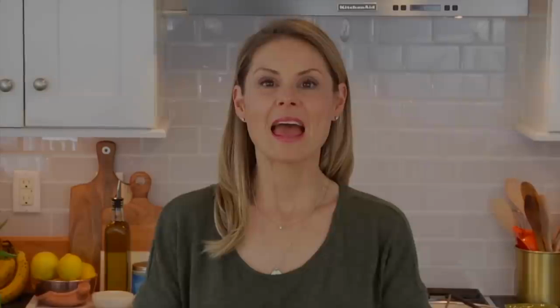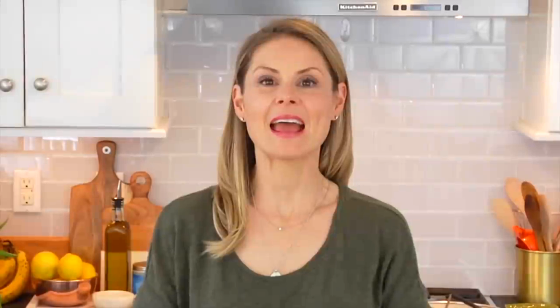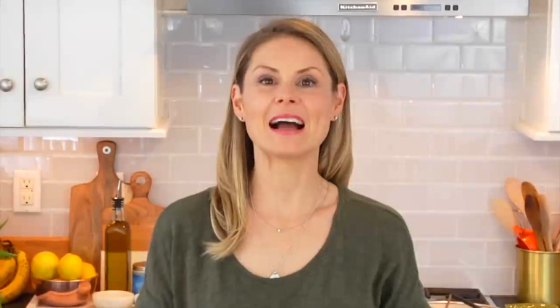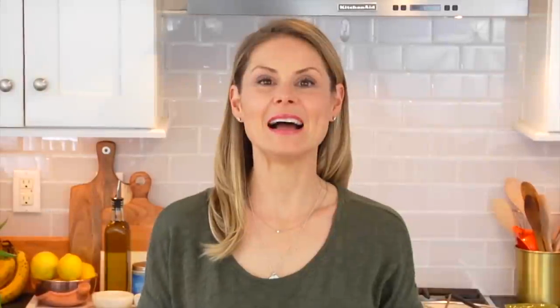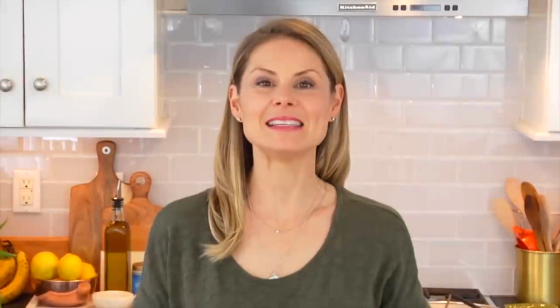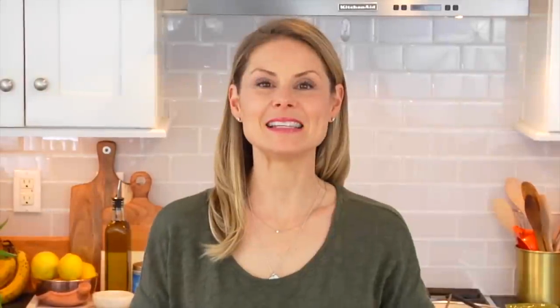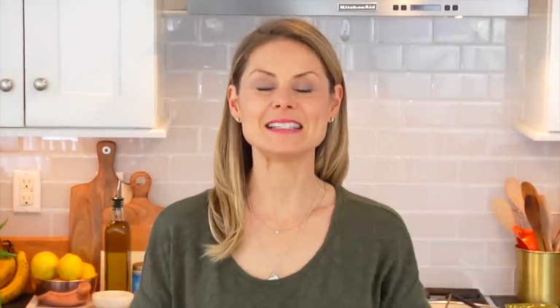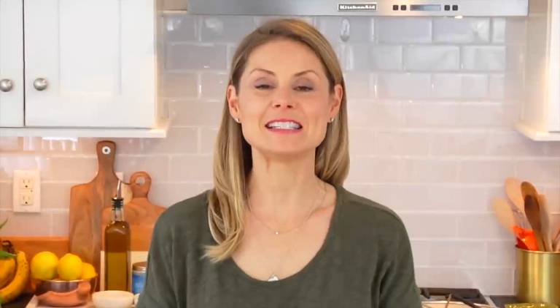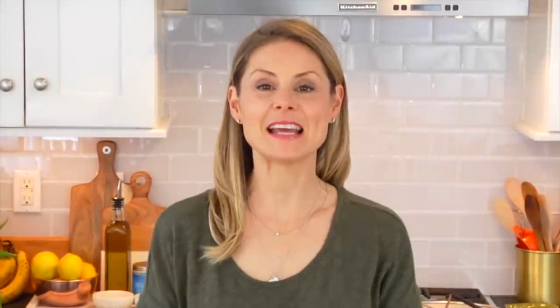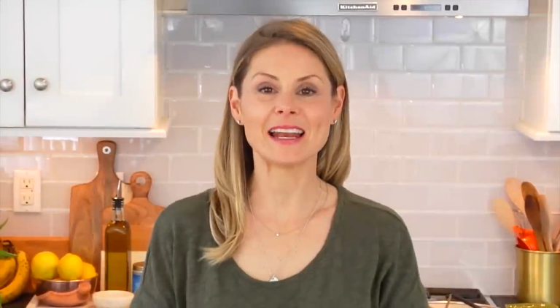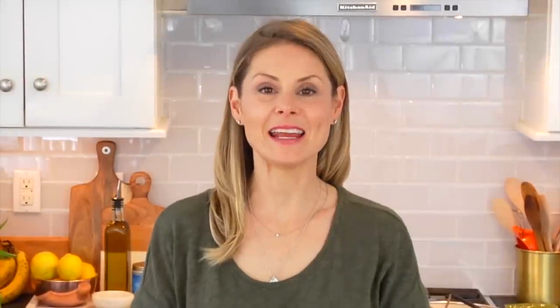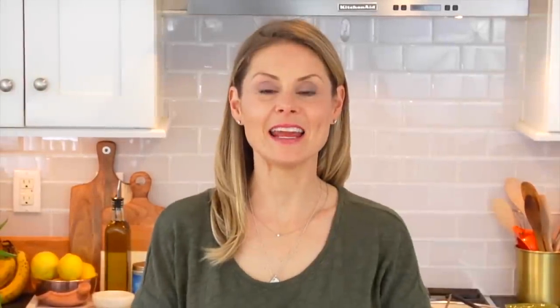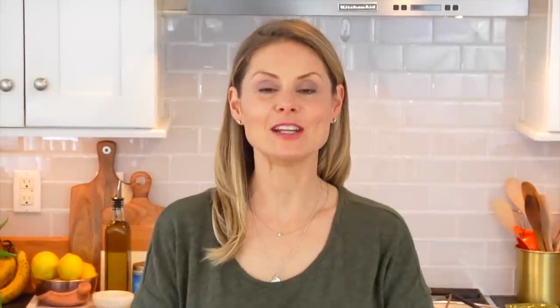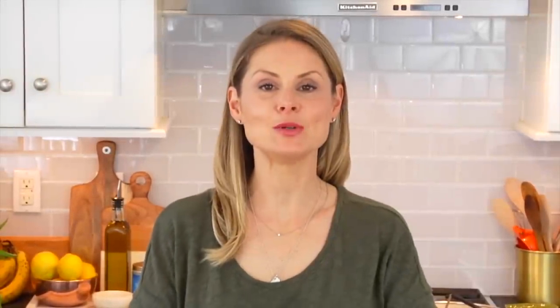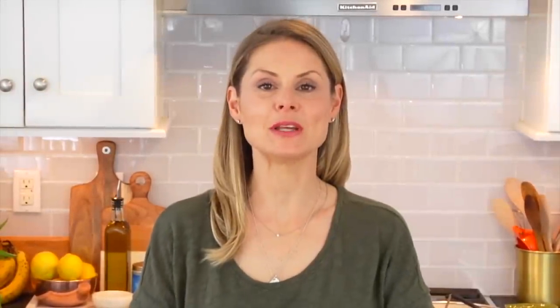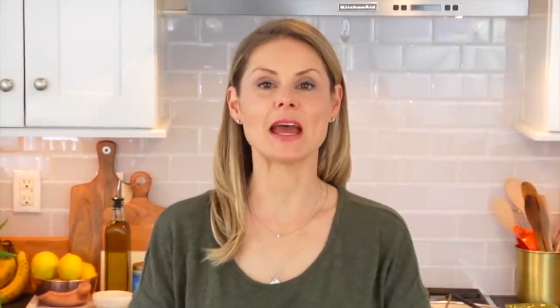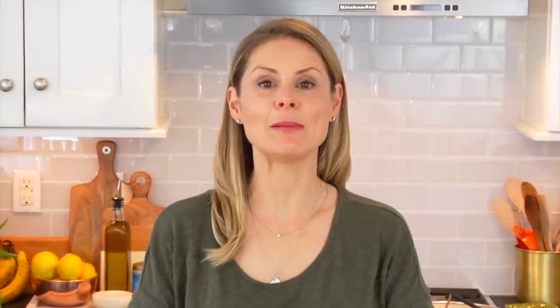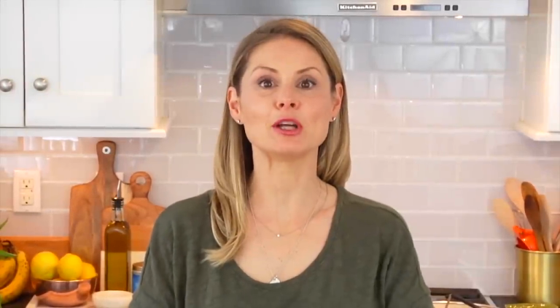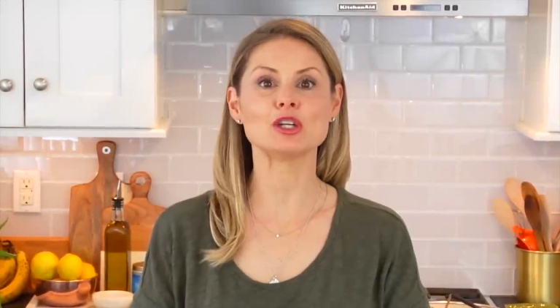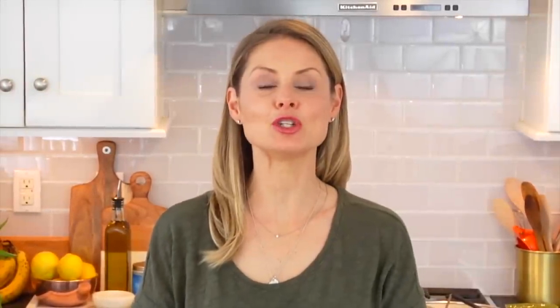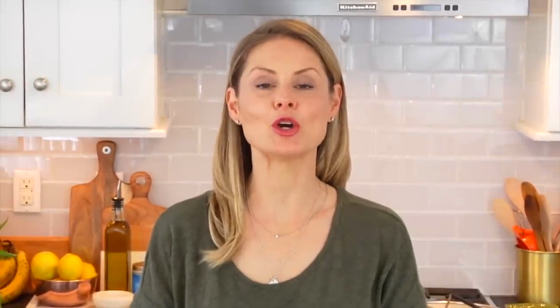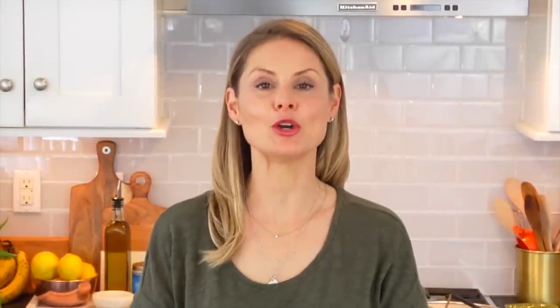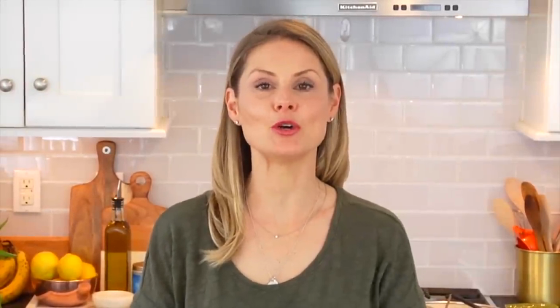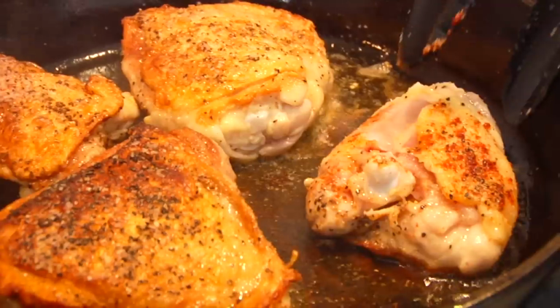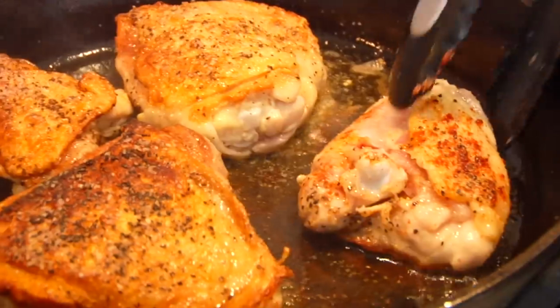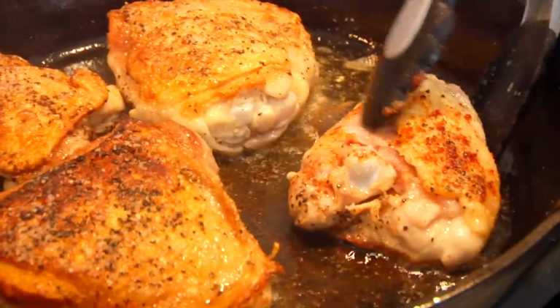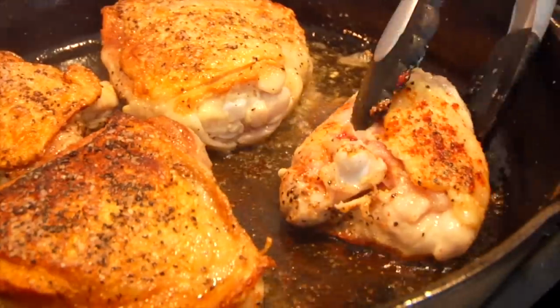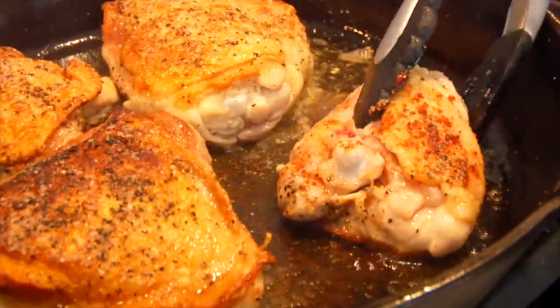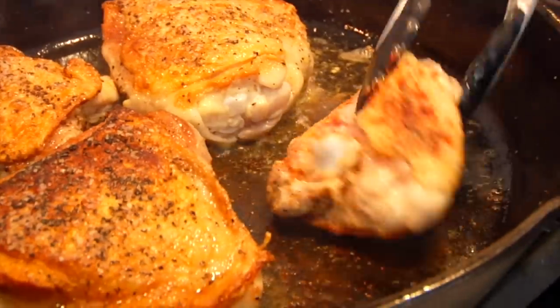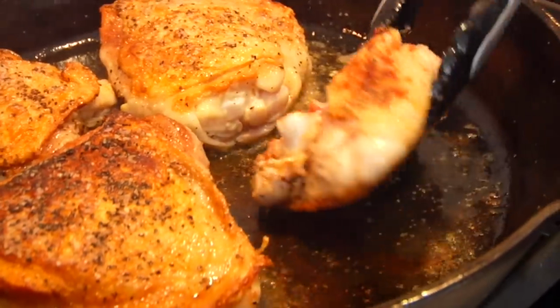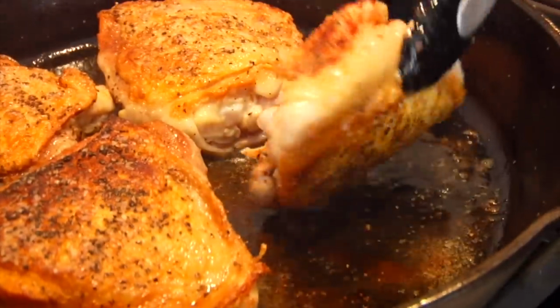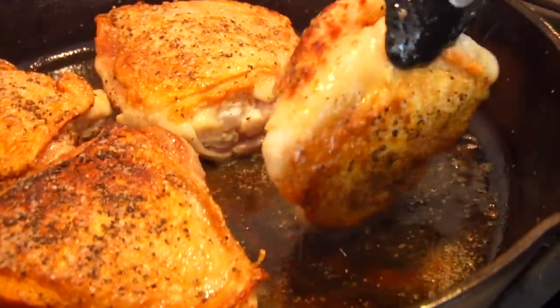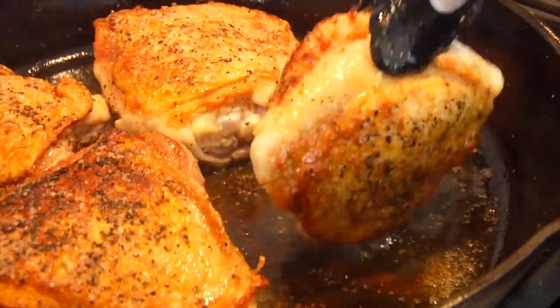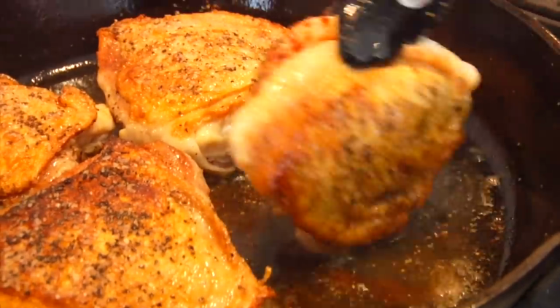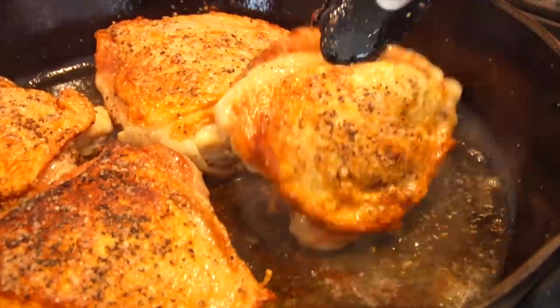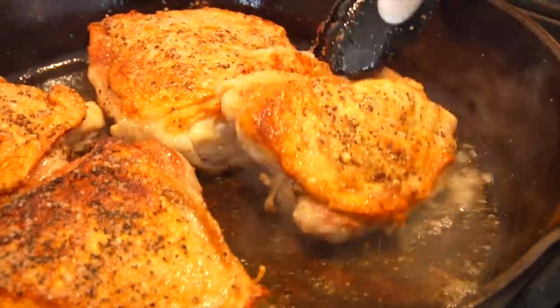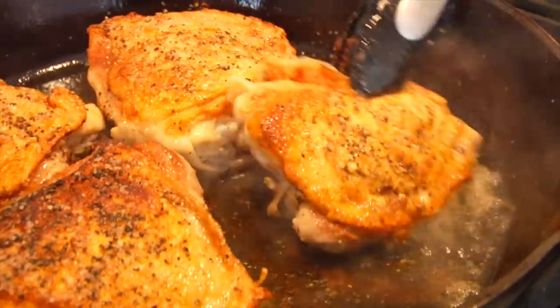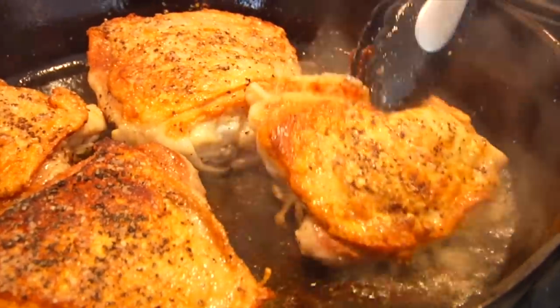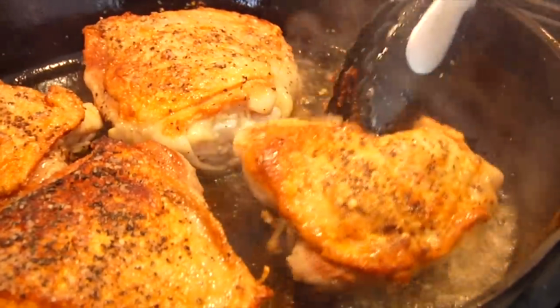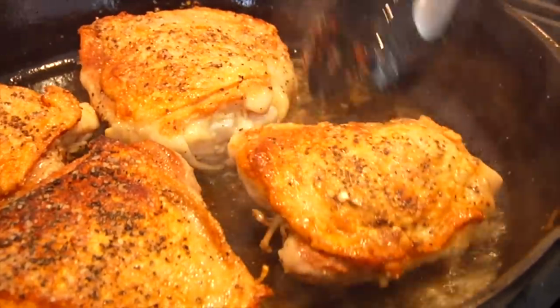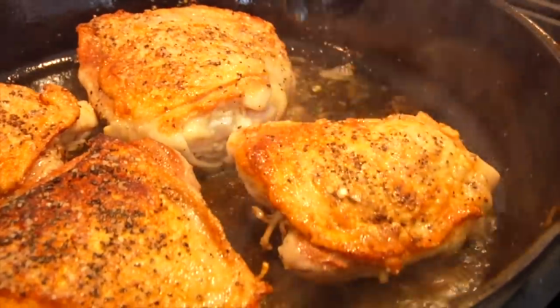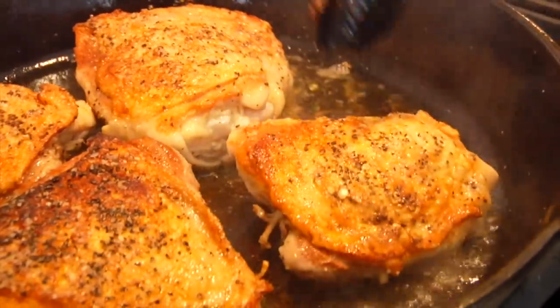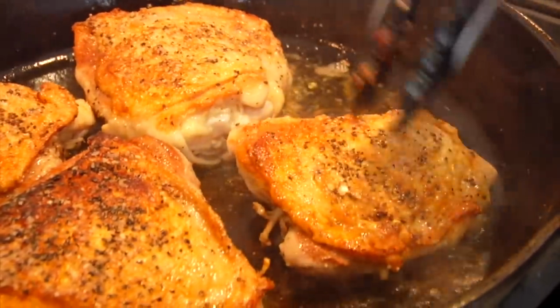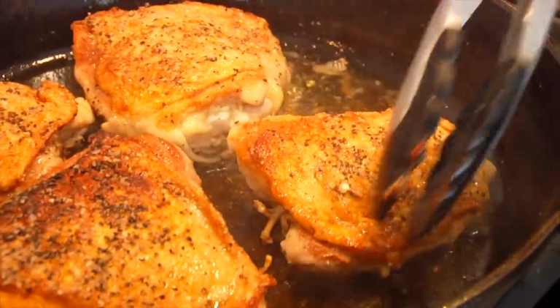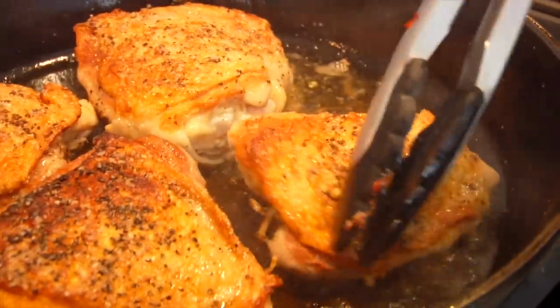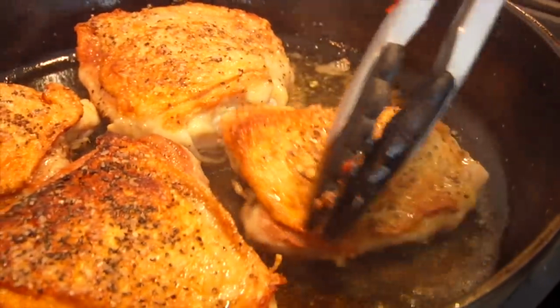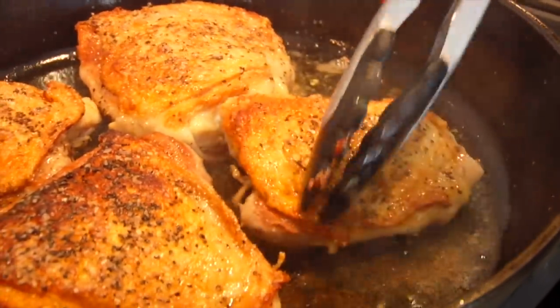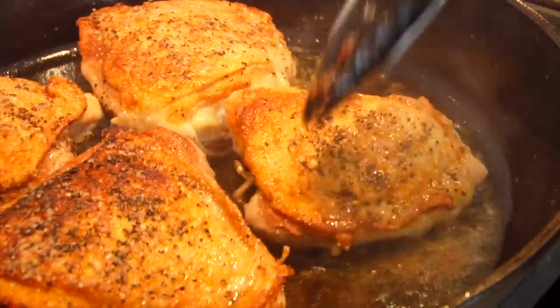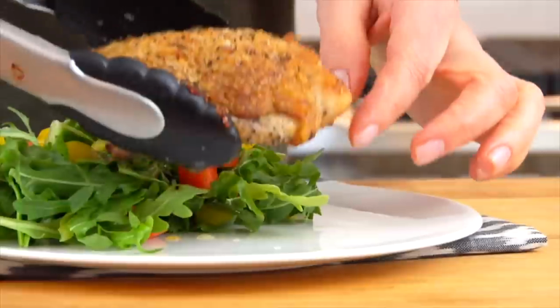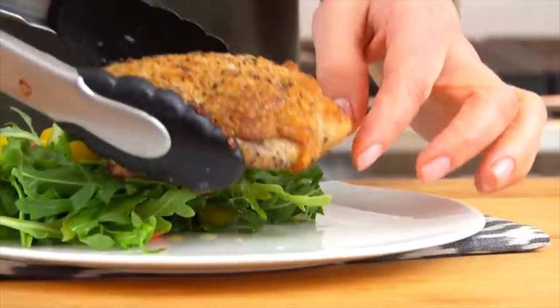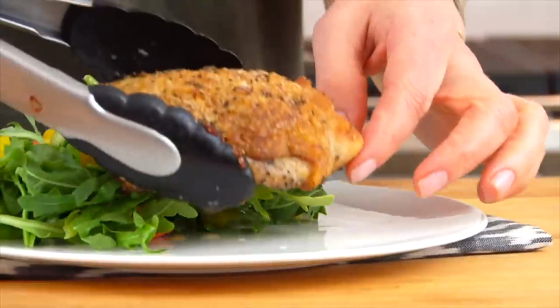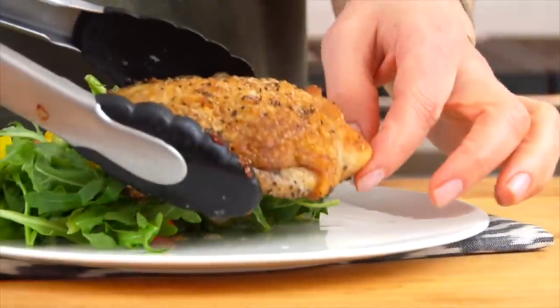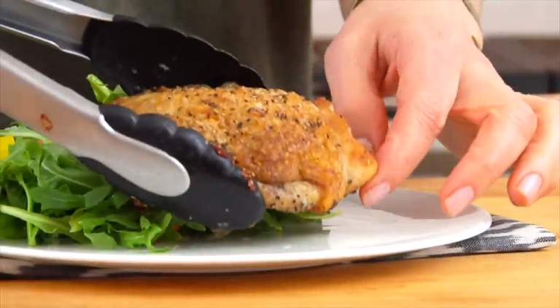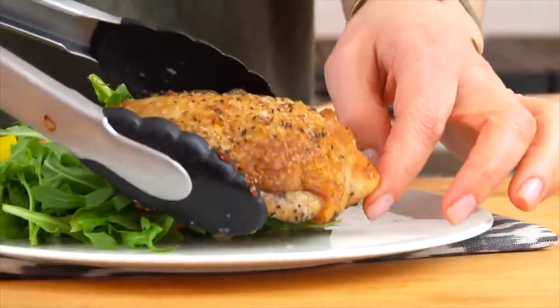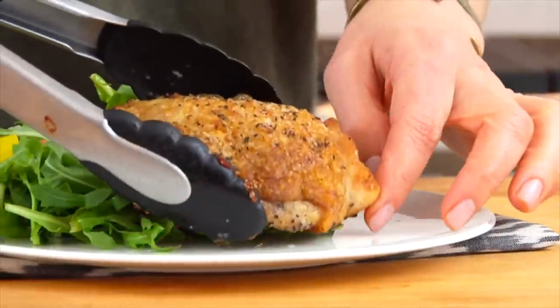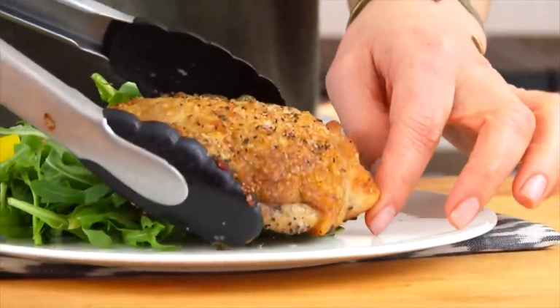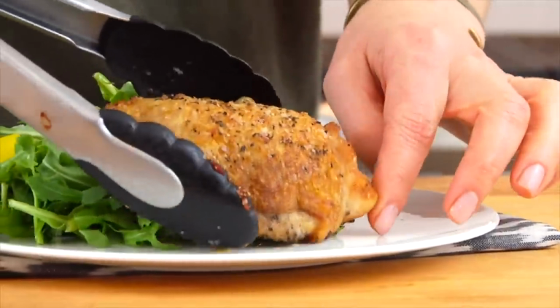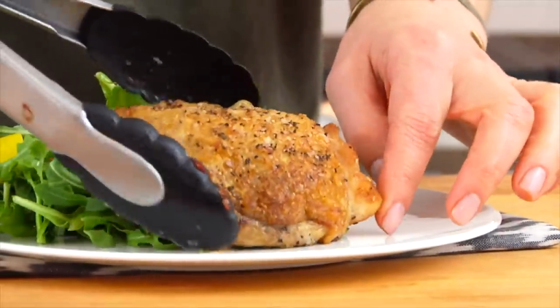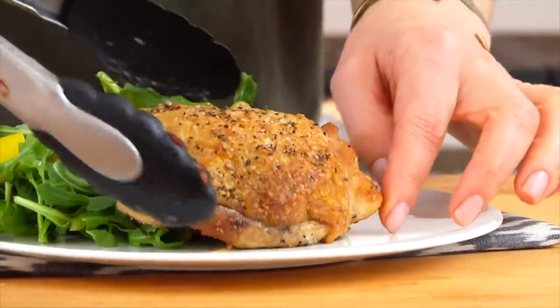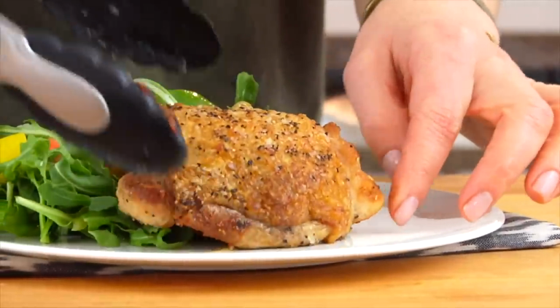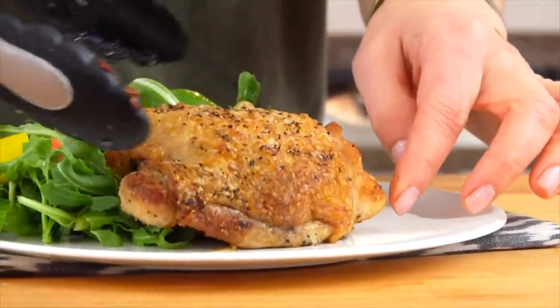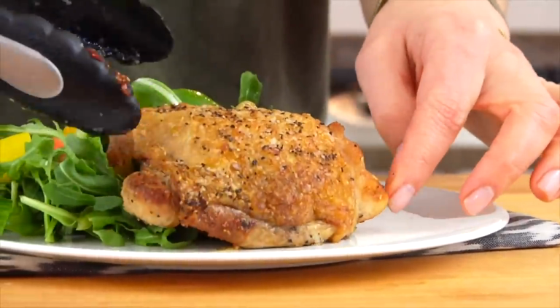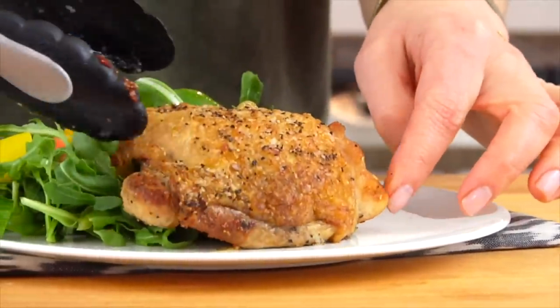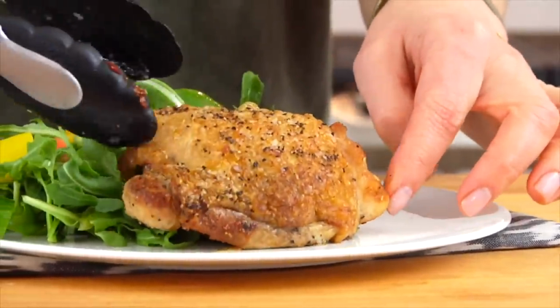Hey guys, it's Dani, and today I'm gonna show you how to make perfectly cooked chicken thighs in a cast iron skillet.